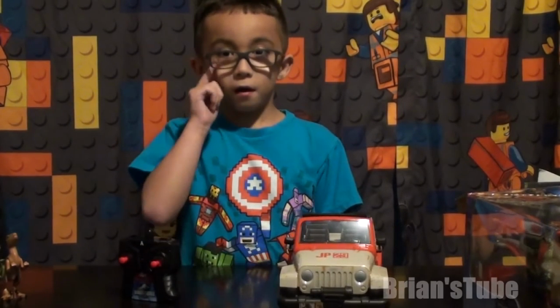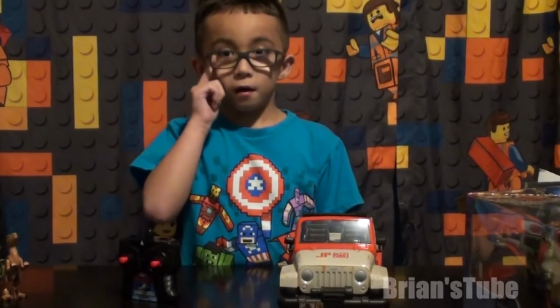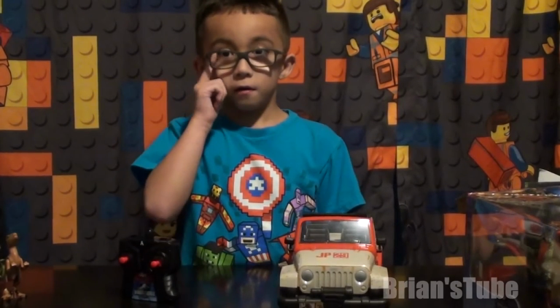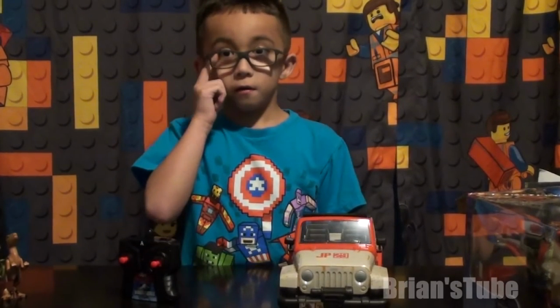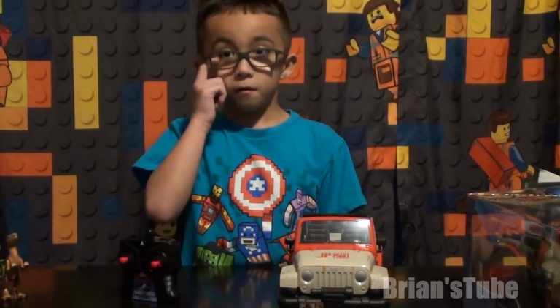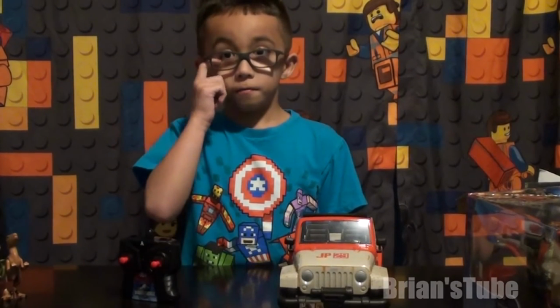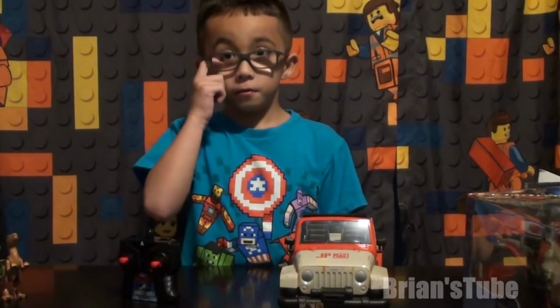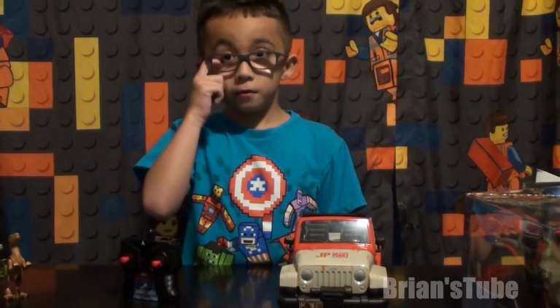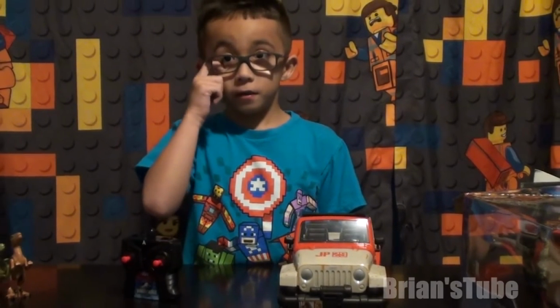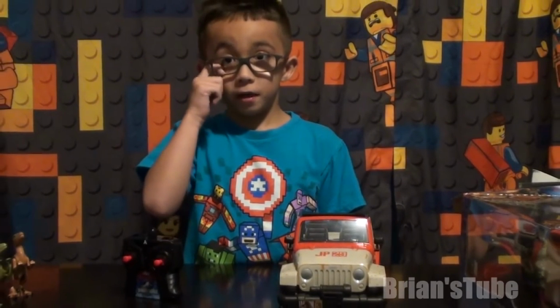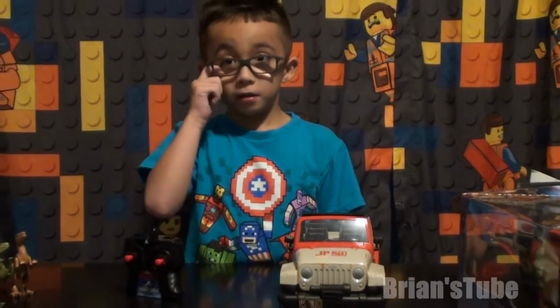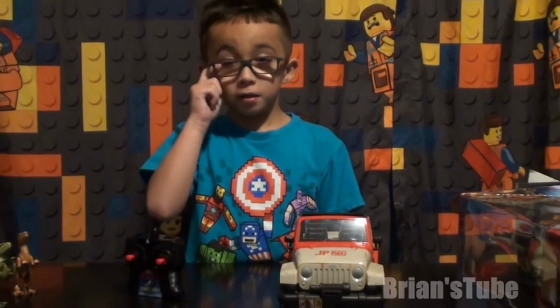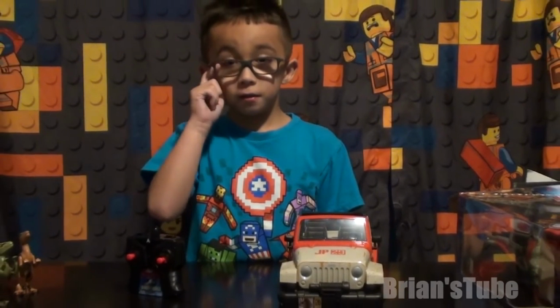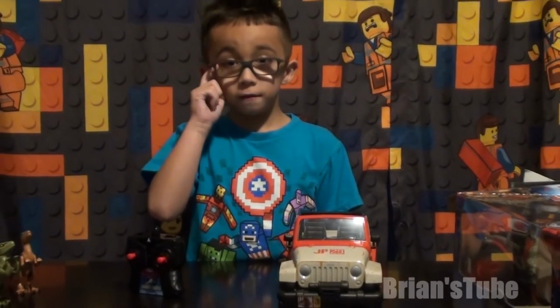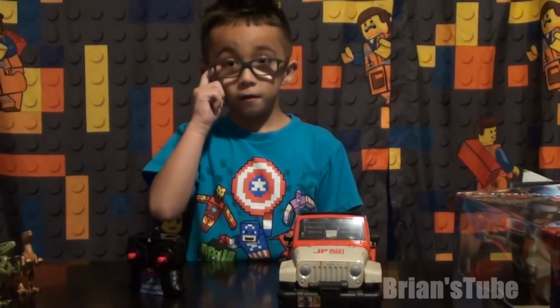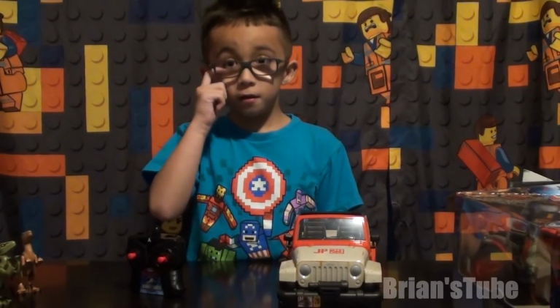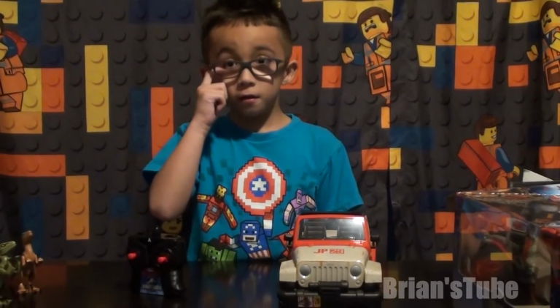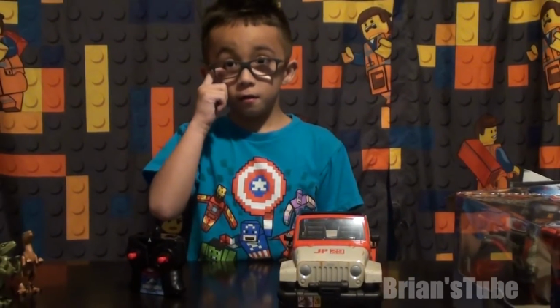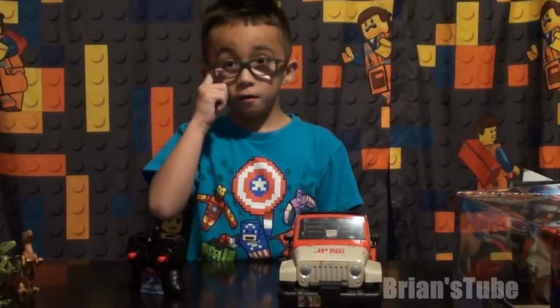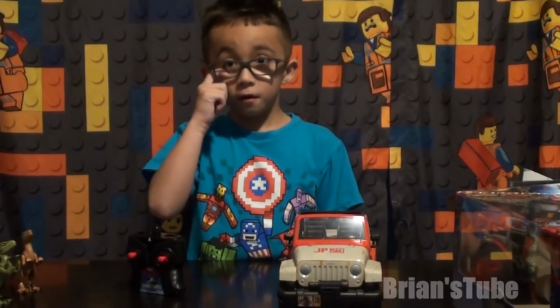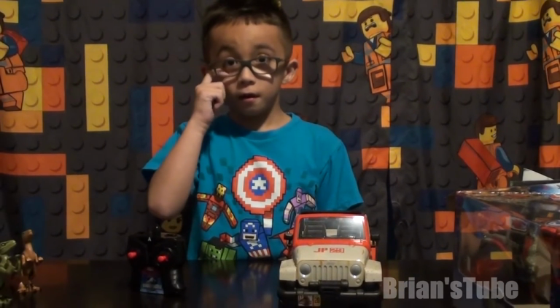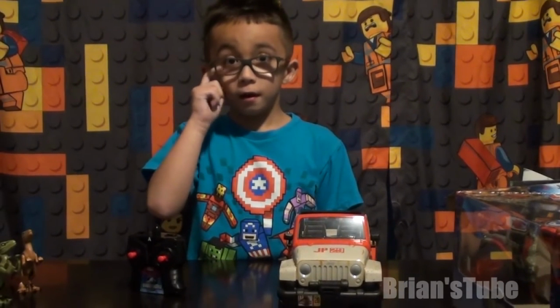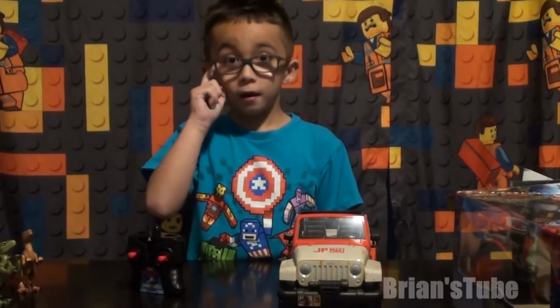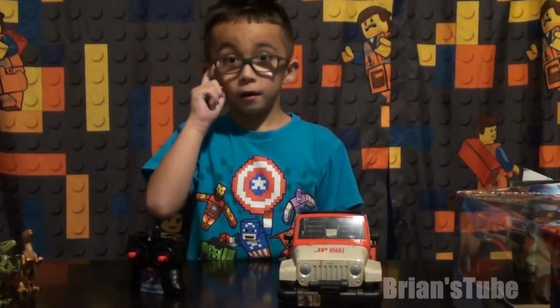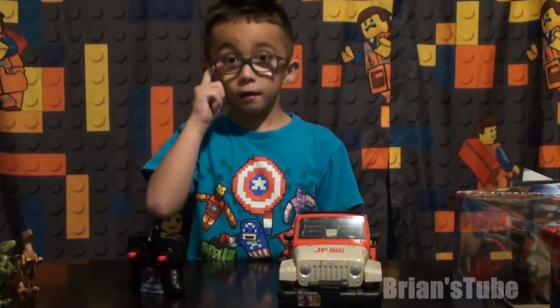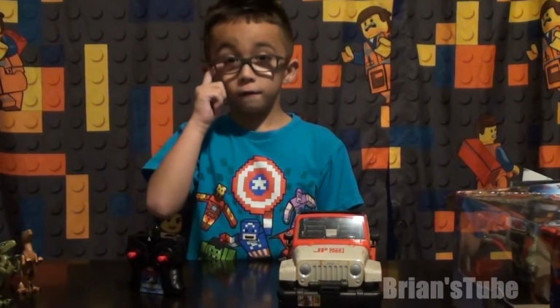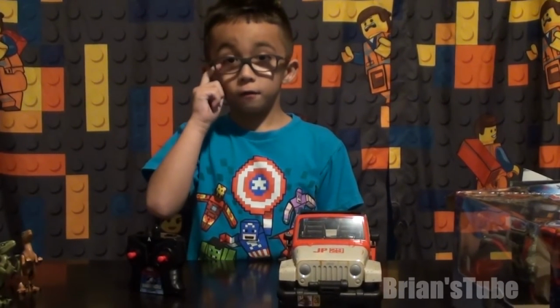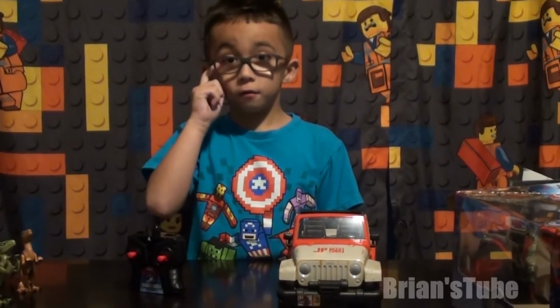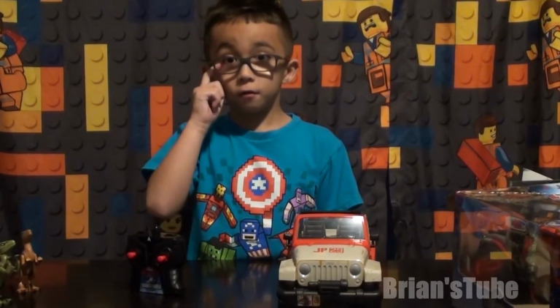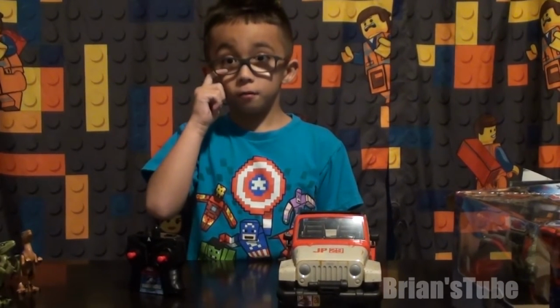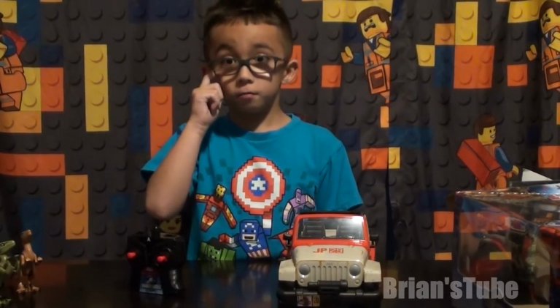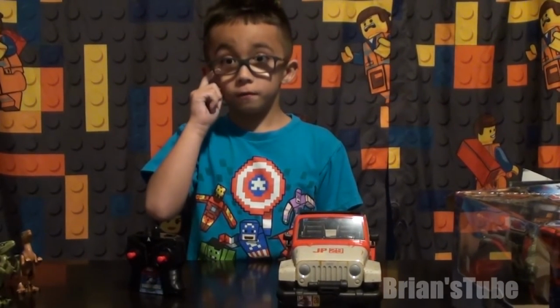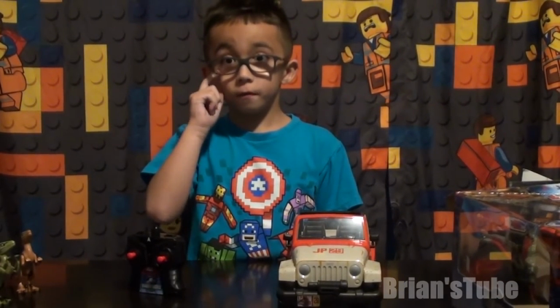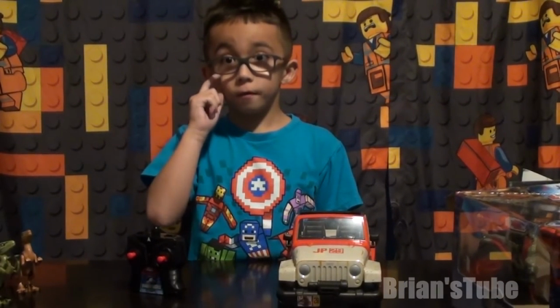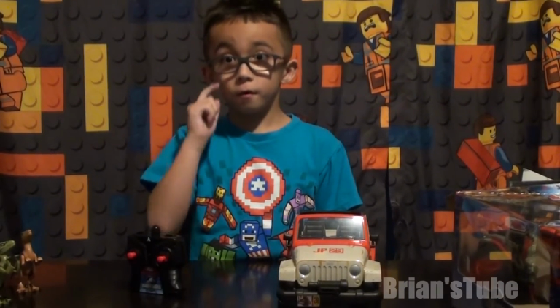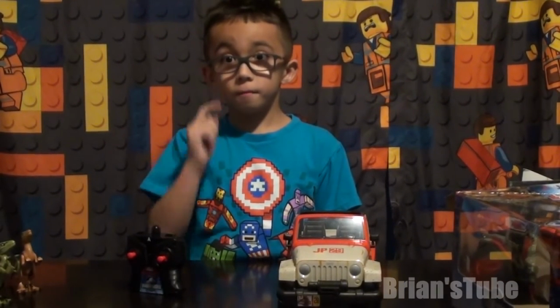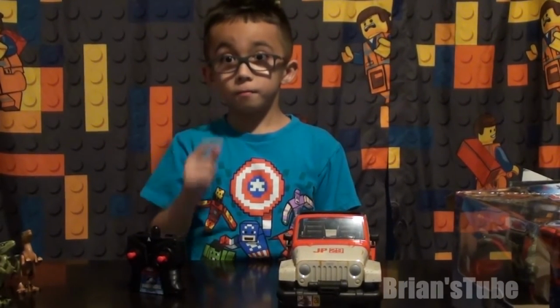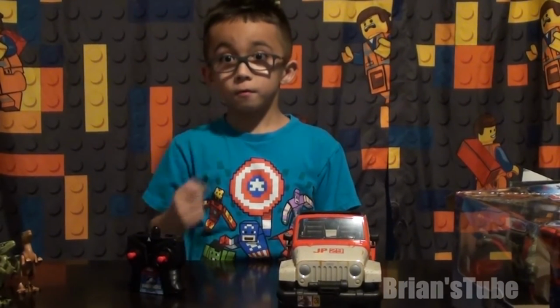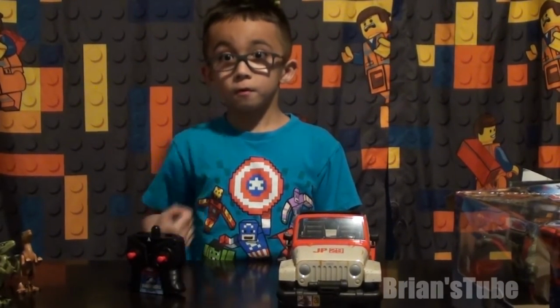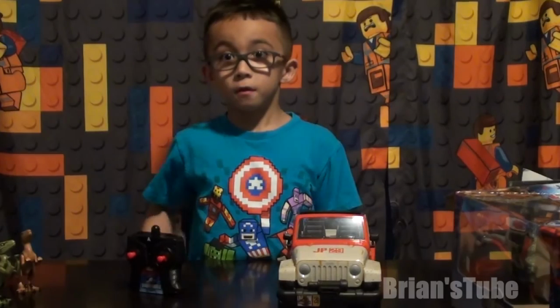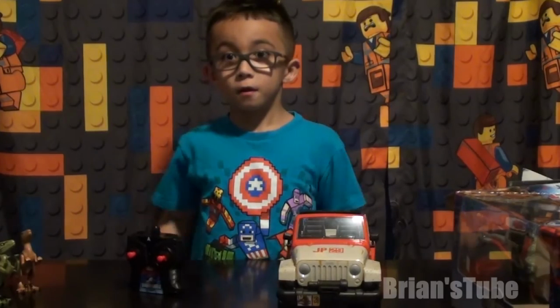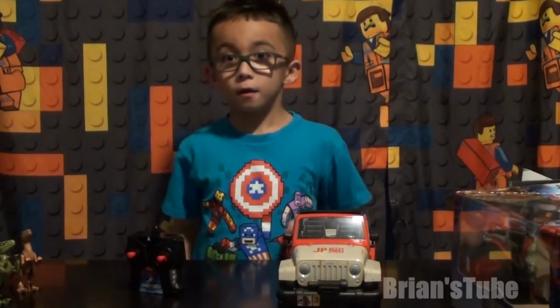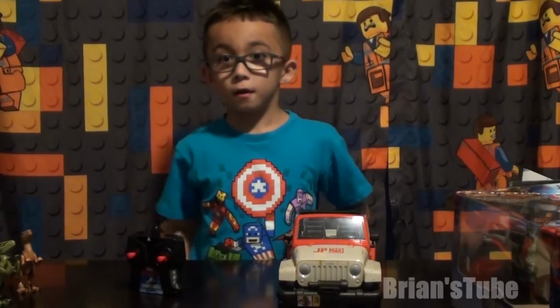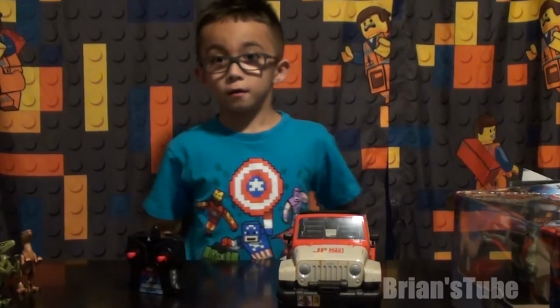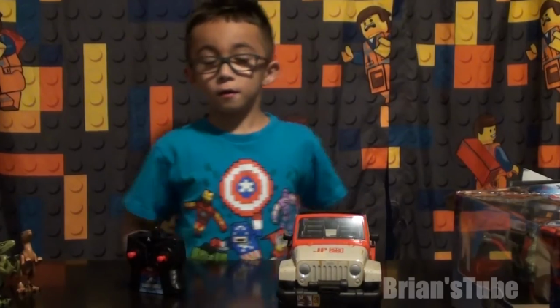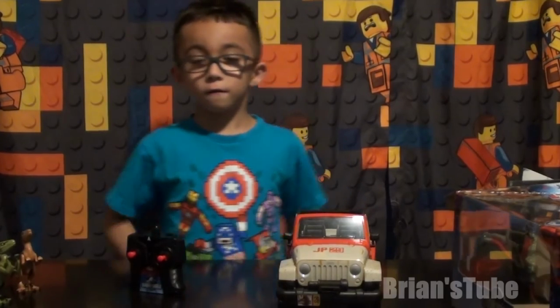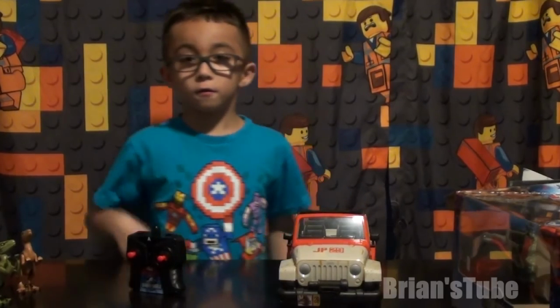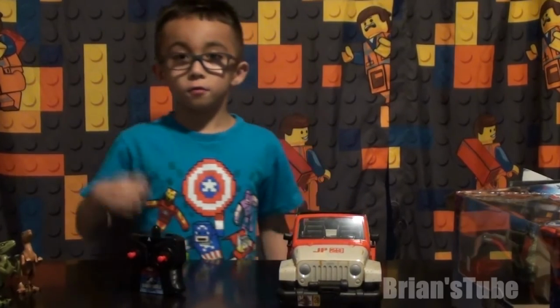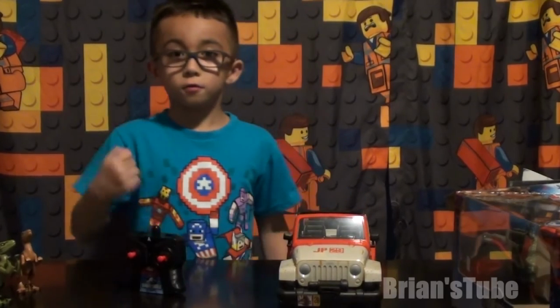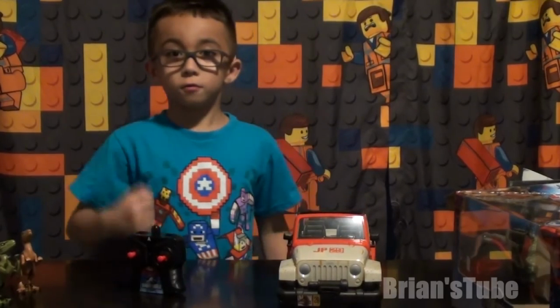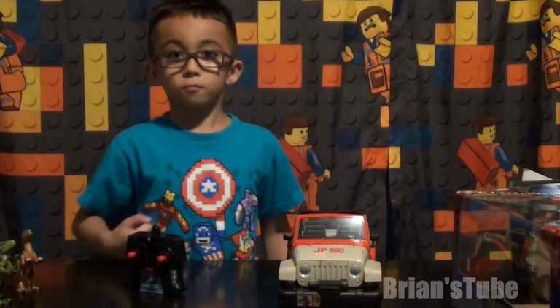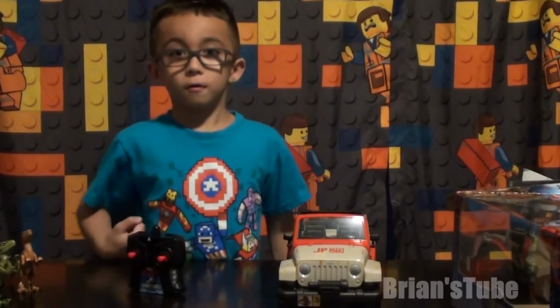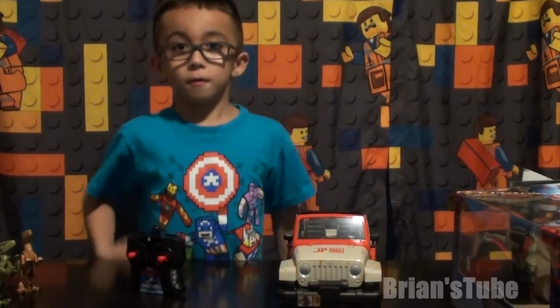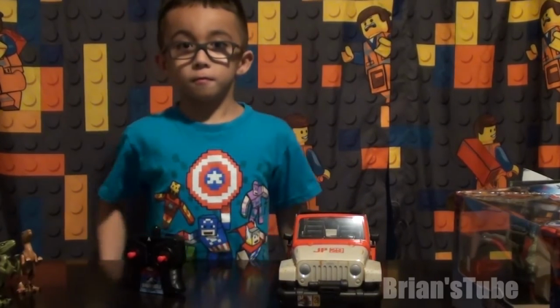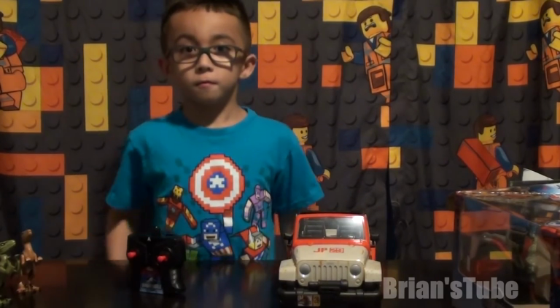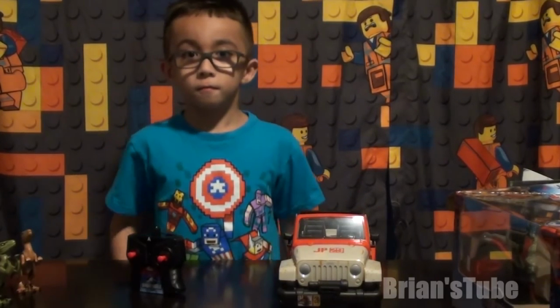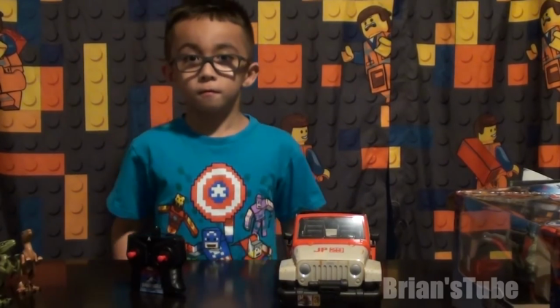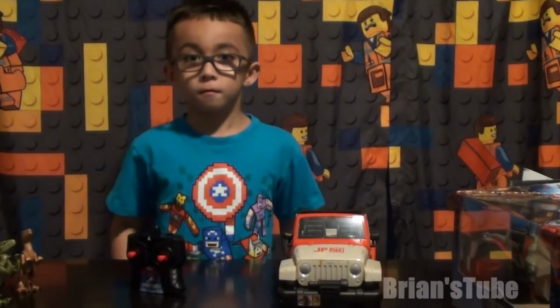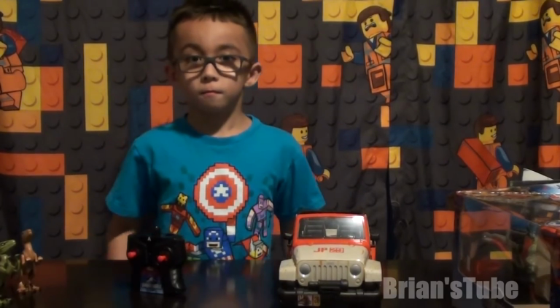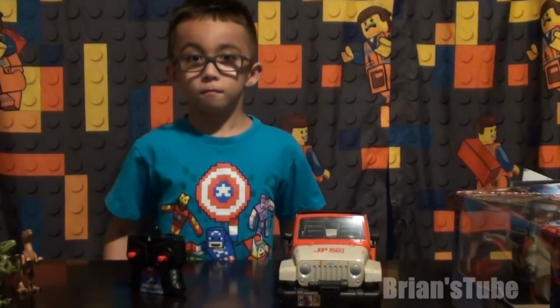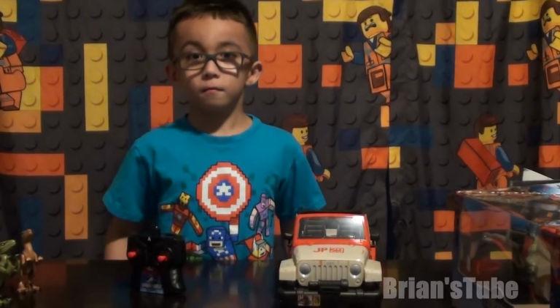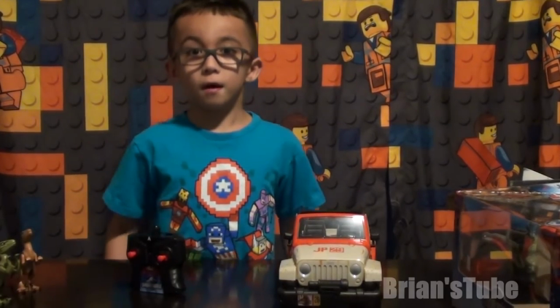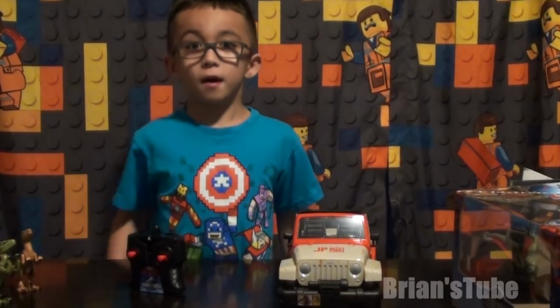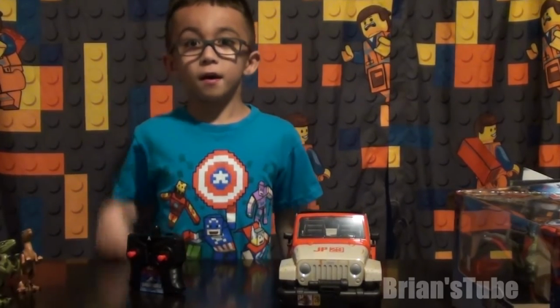Here's the Jeep. I hope you like this video — give us a thumbs up and subscribe. Bye bye!